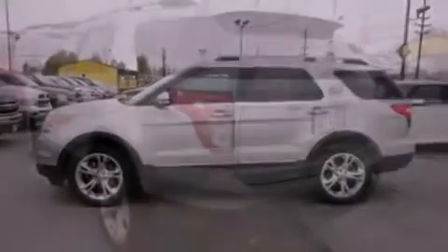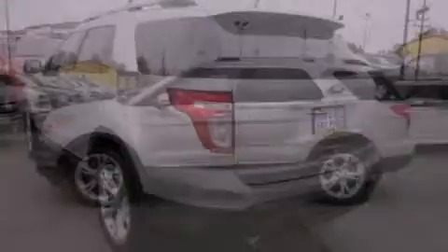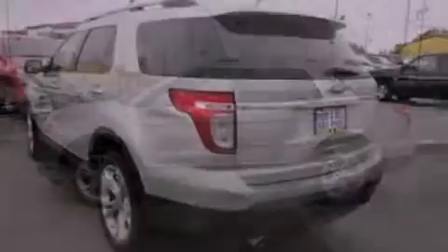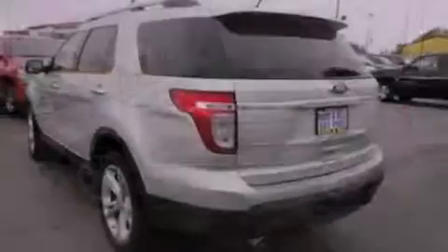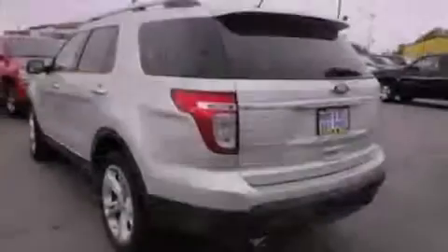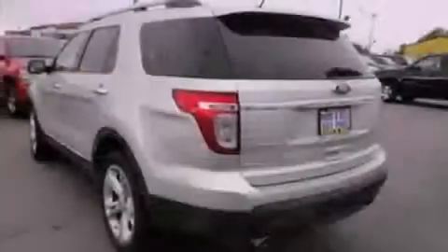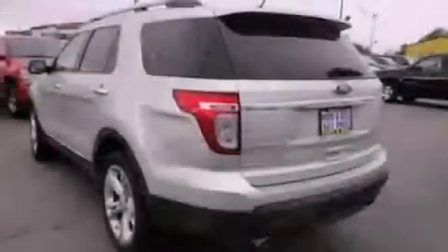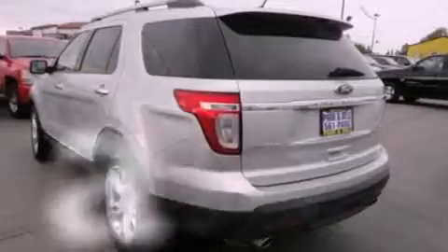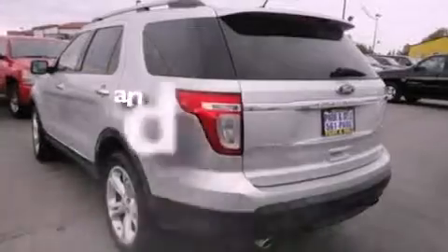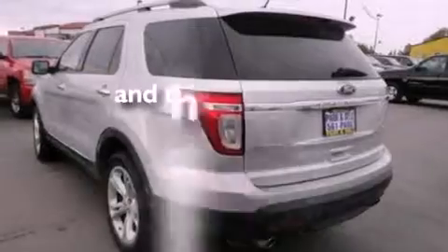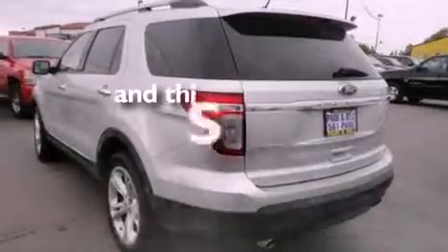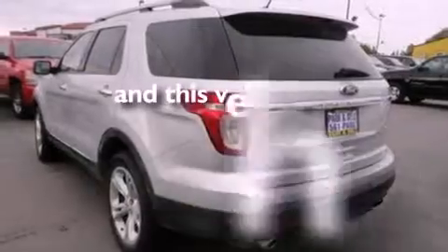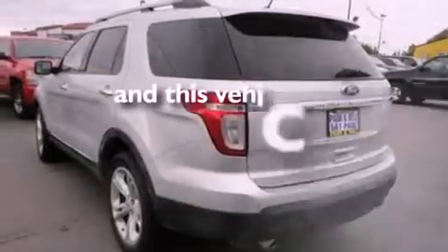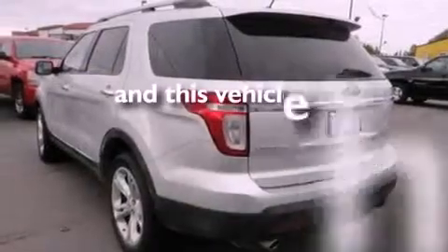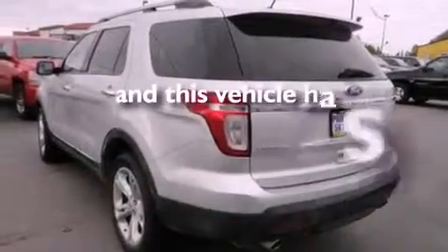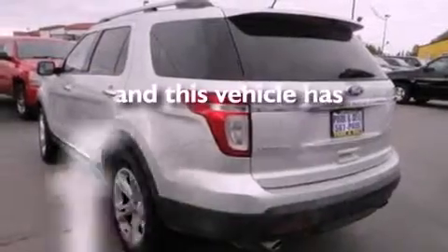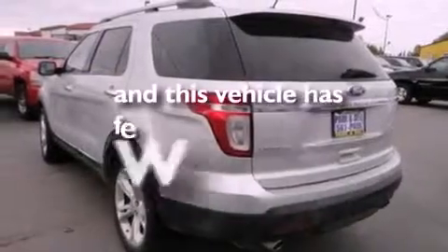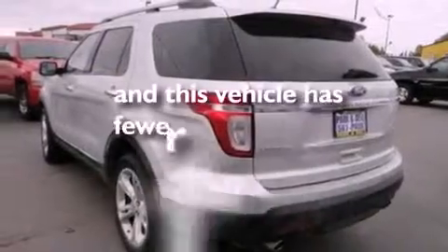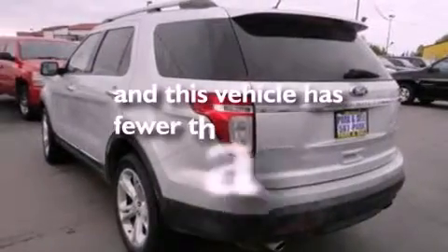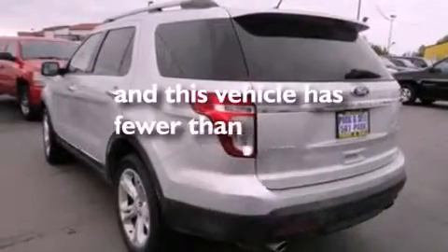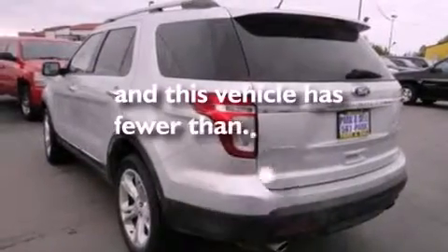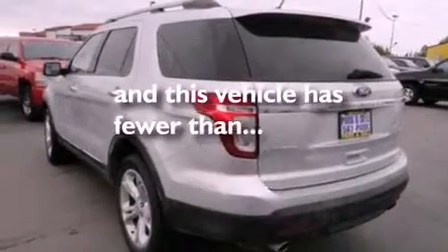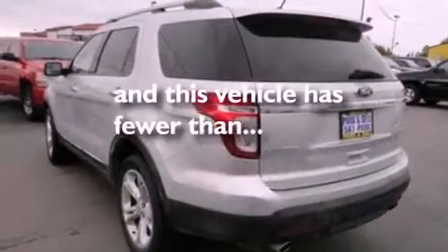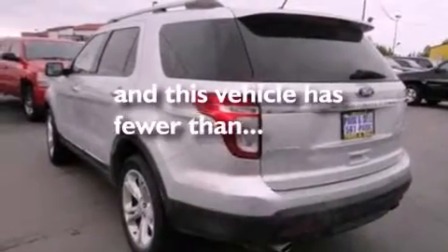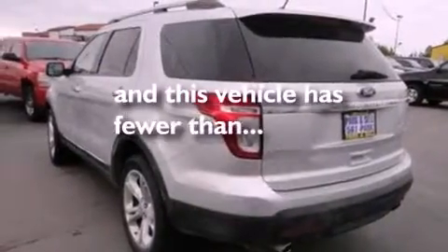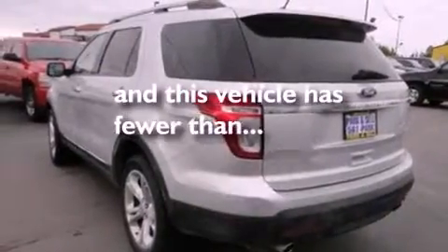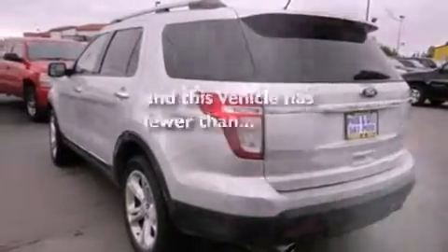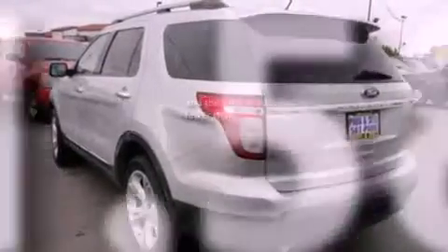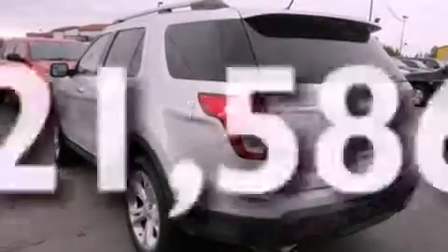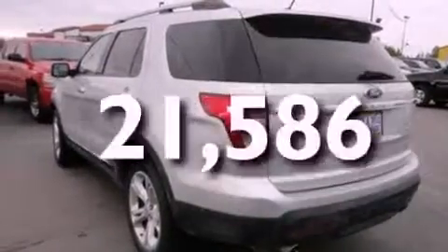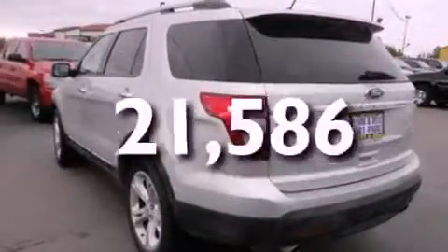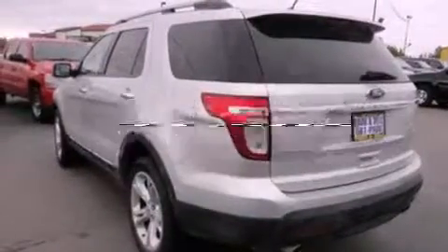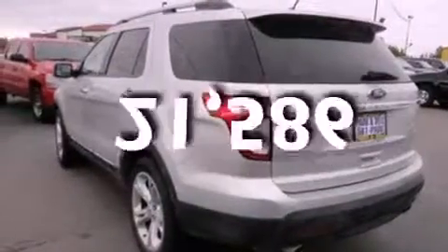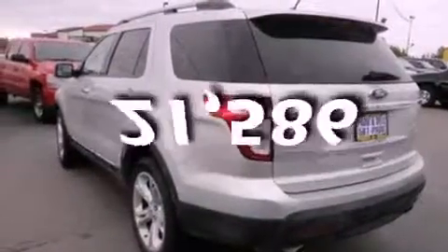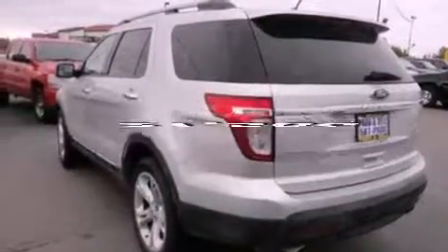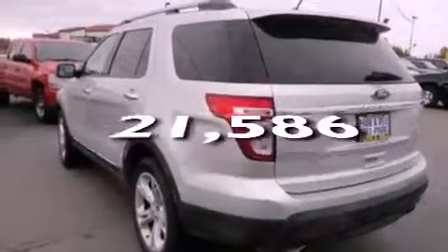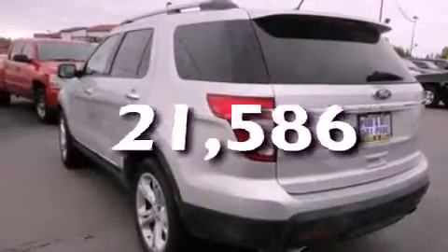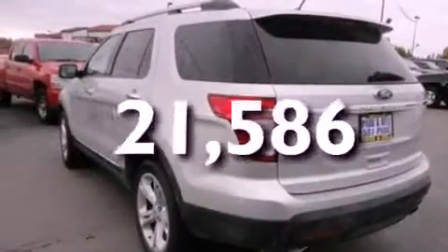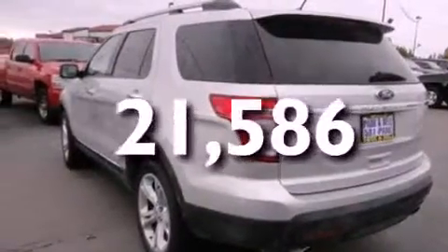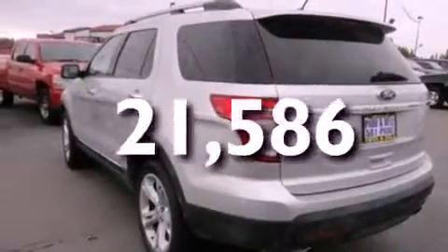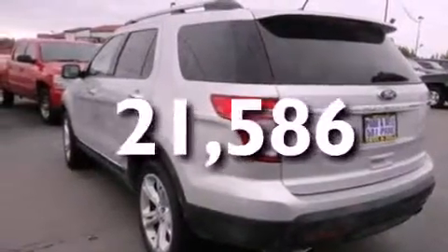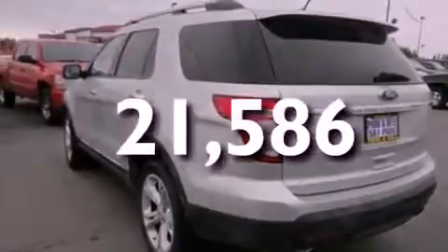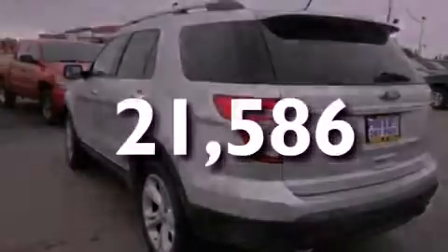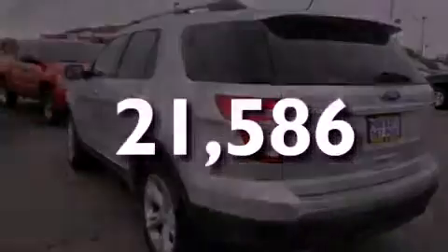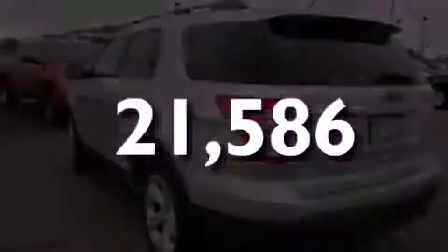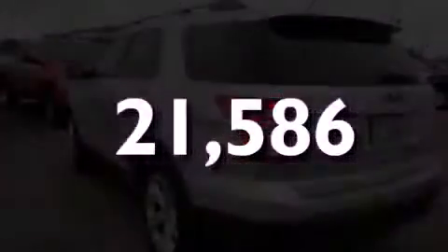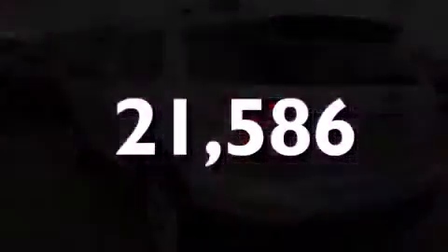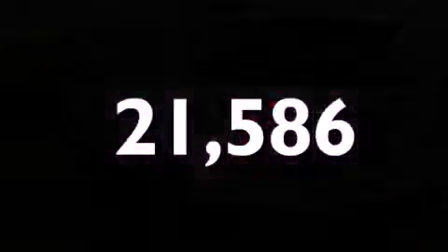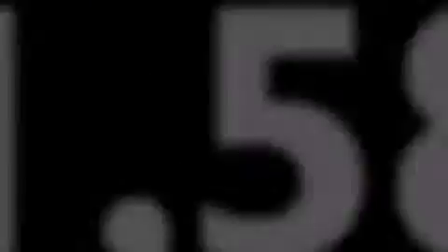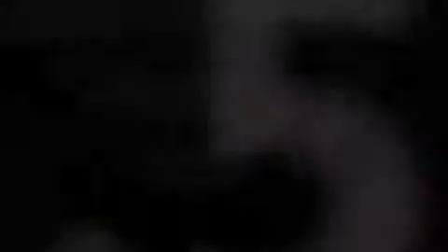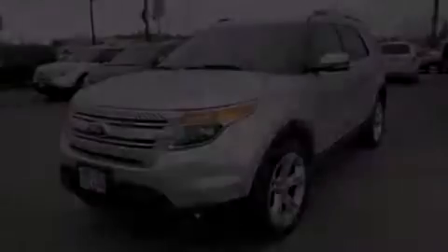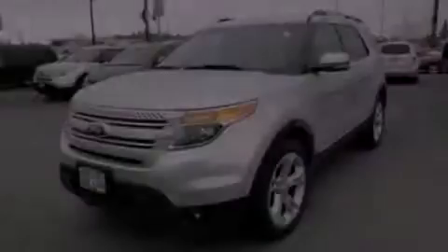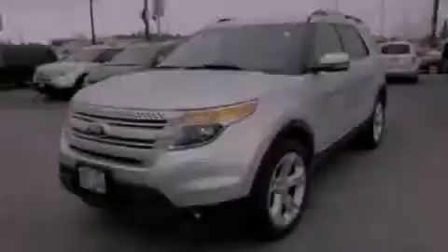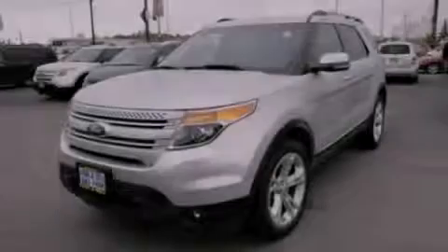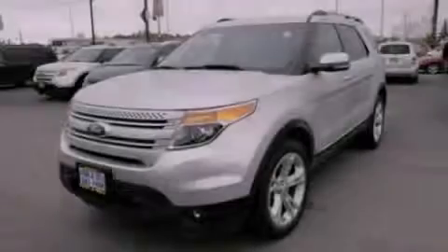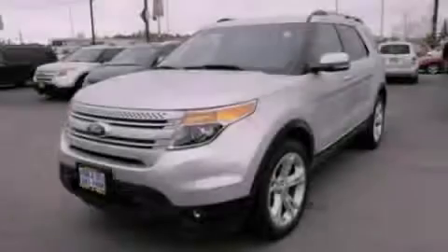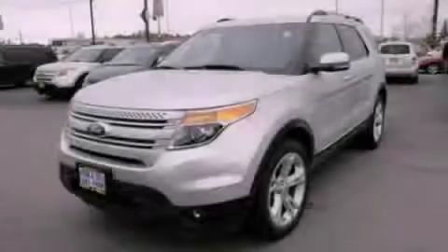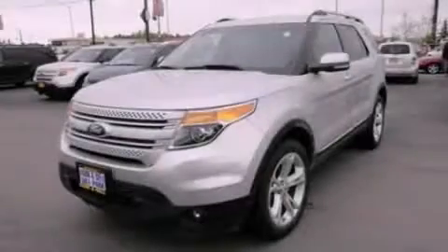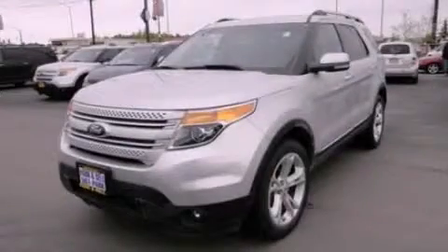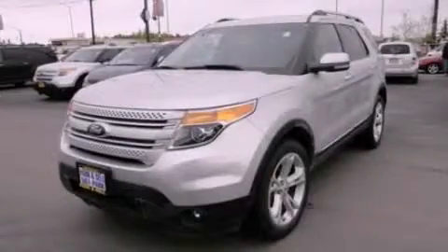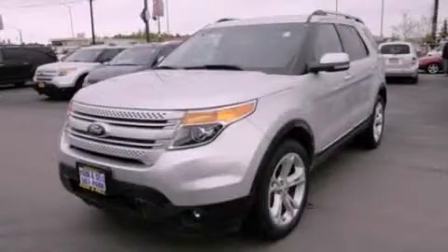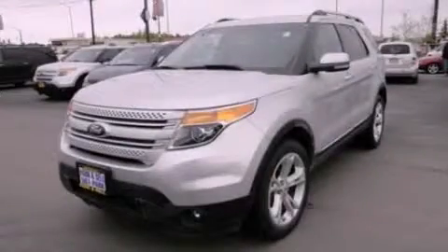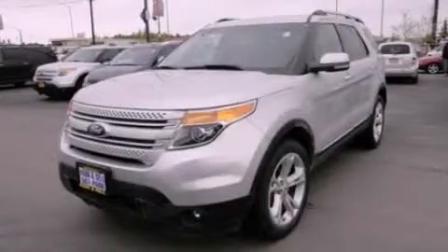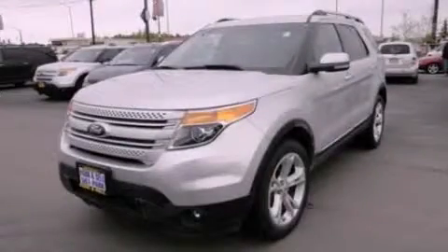This vehicle has less than 22,000 miles. Stop by today and test drive this automobile for yourself.